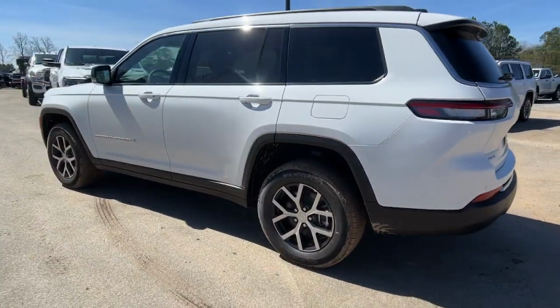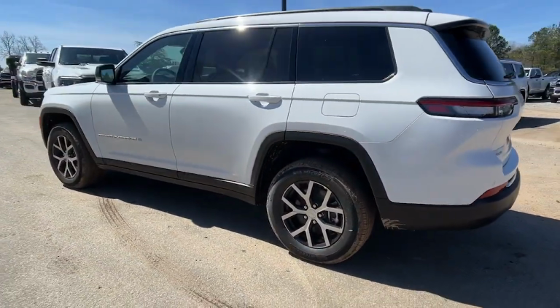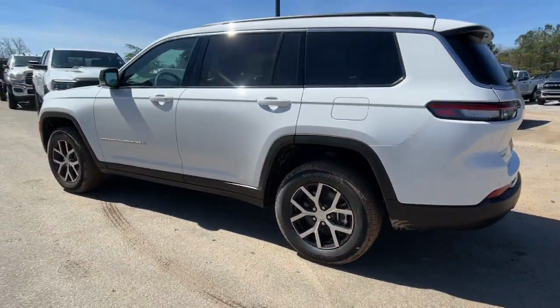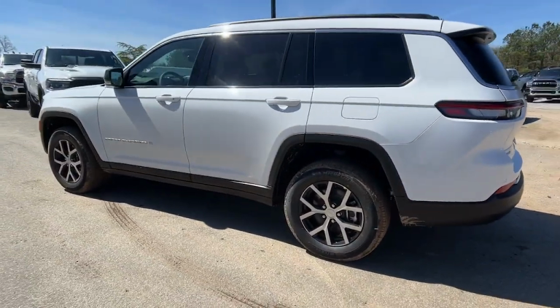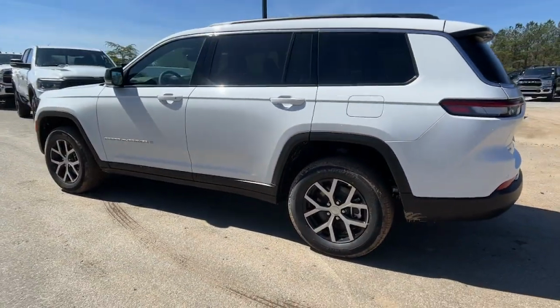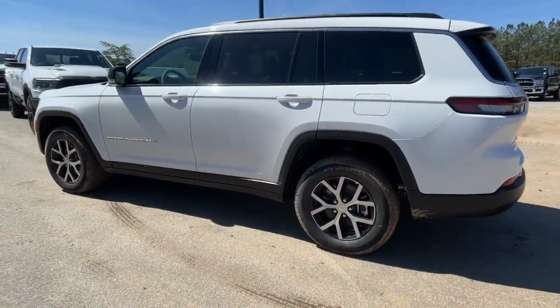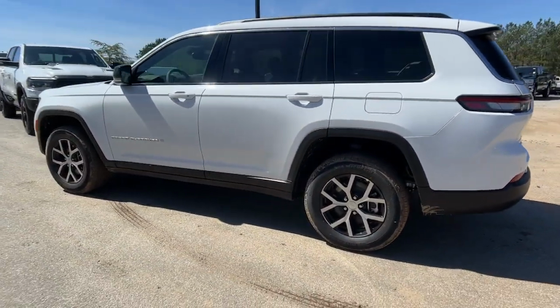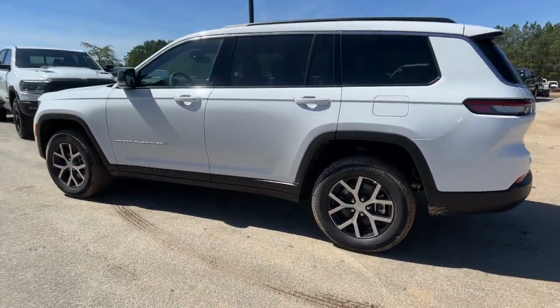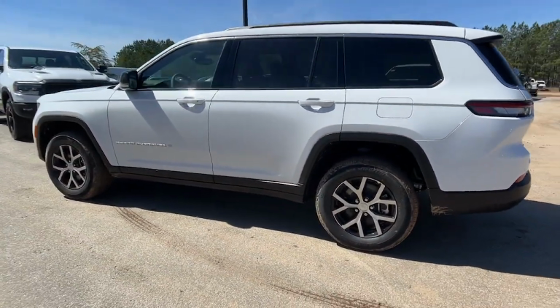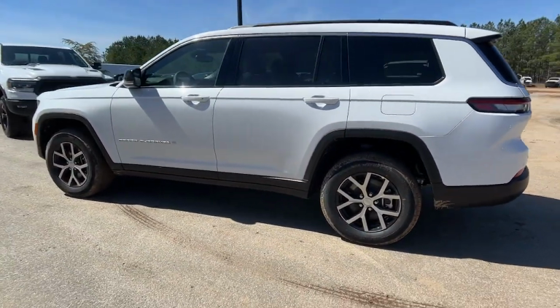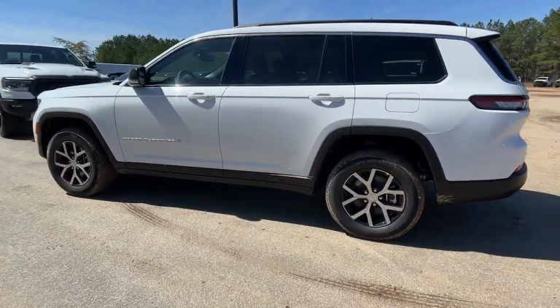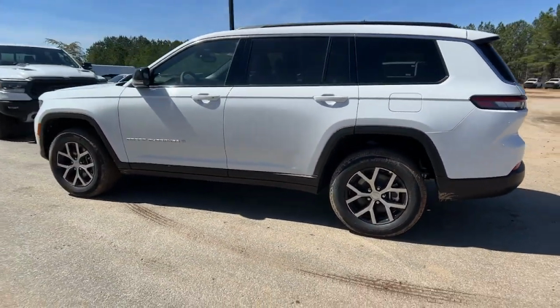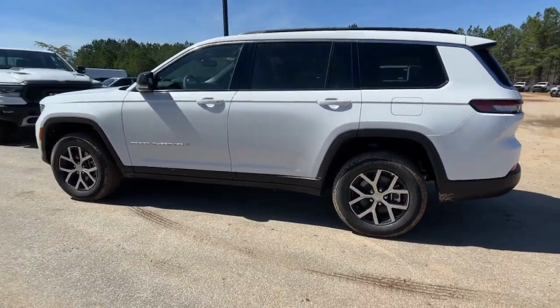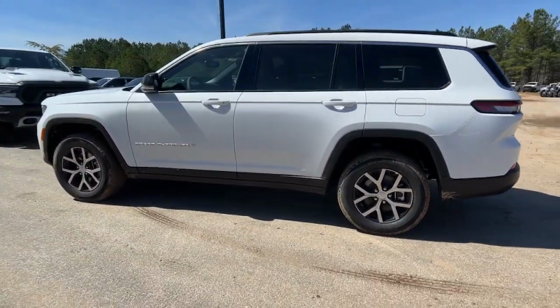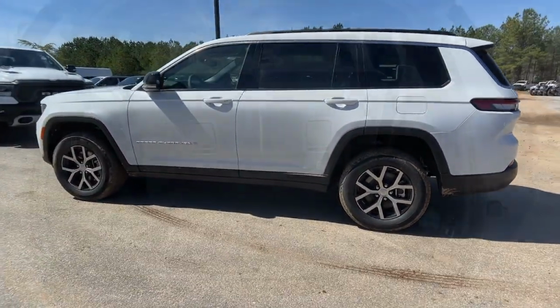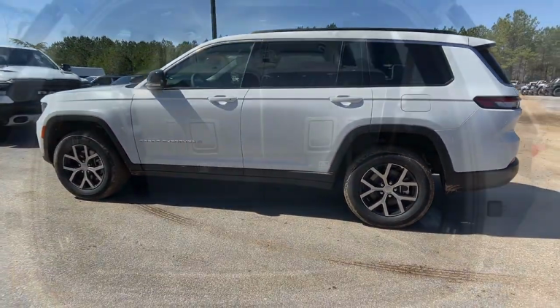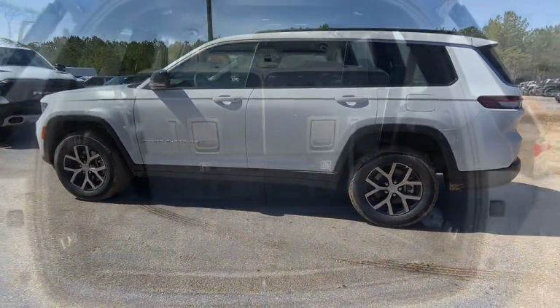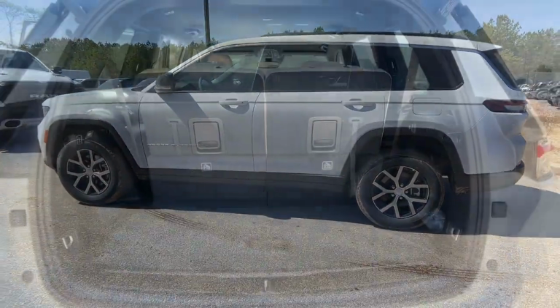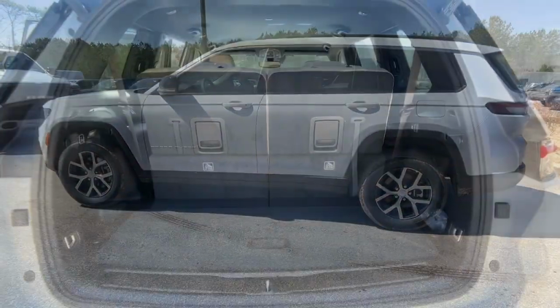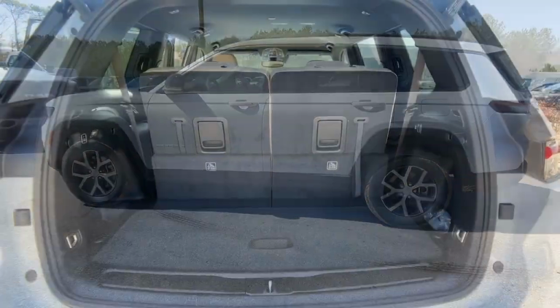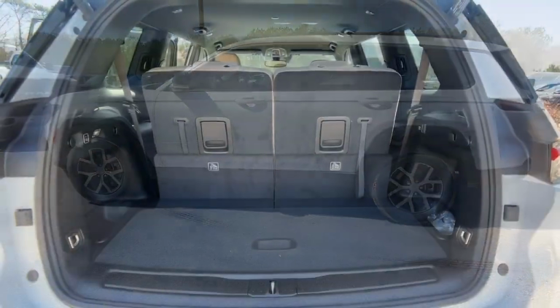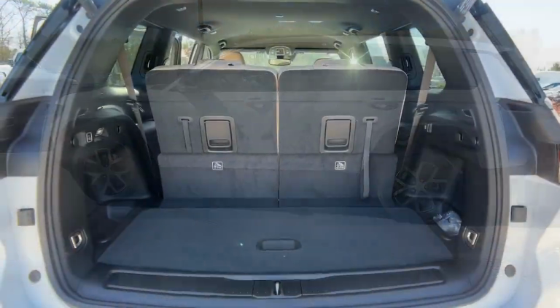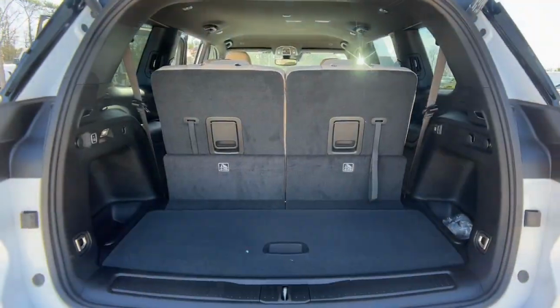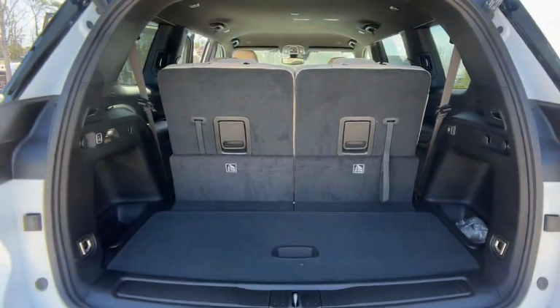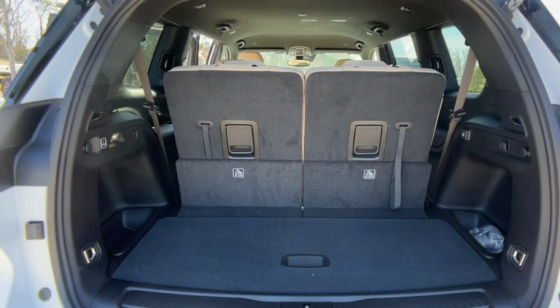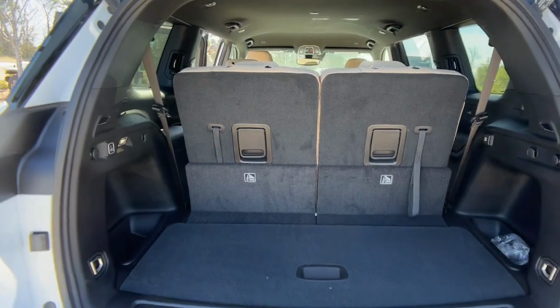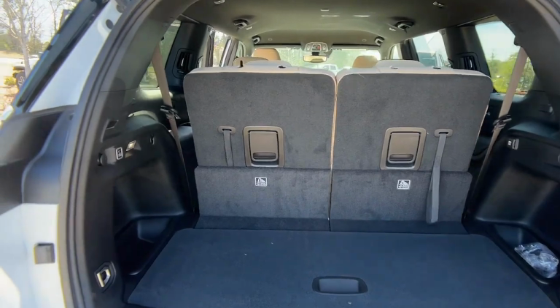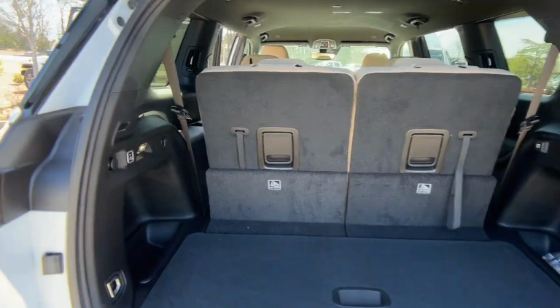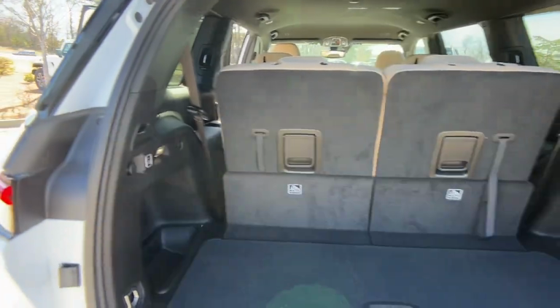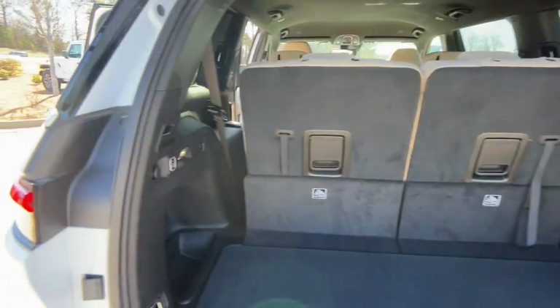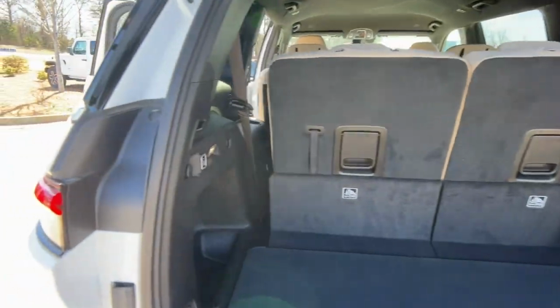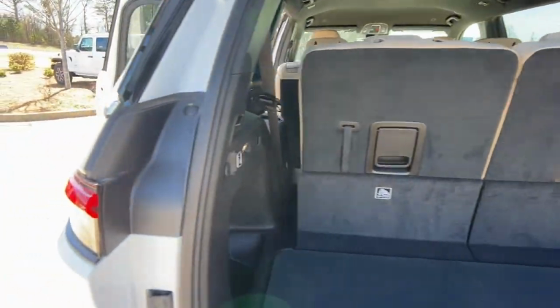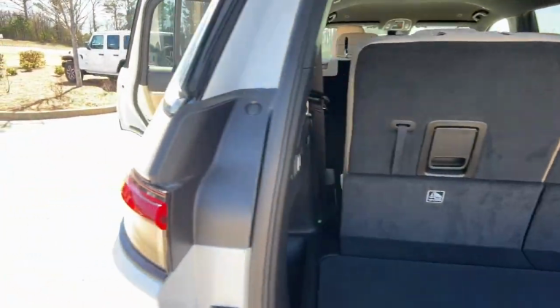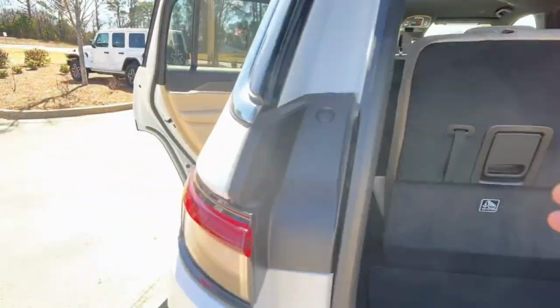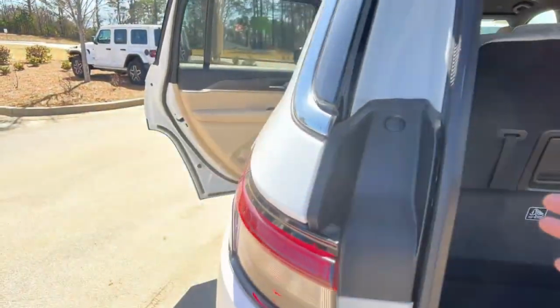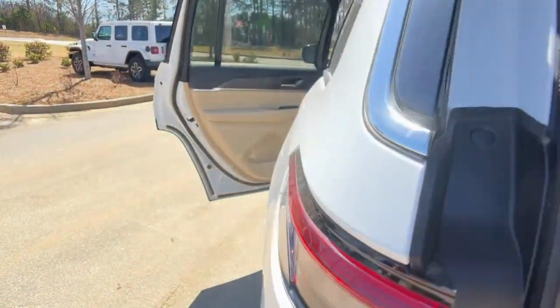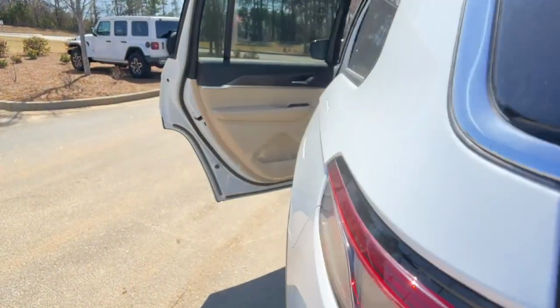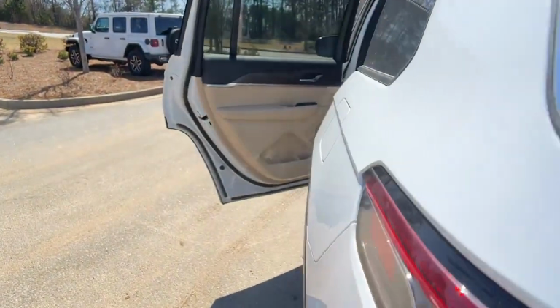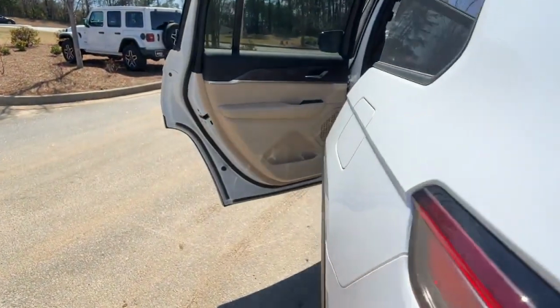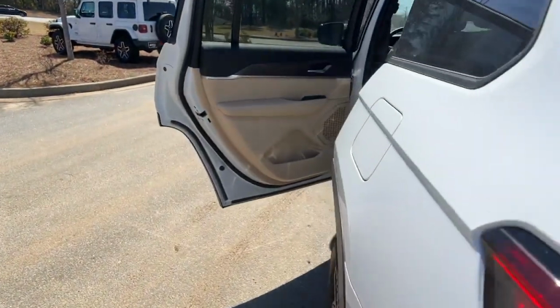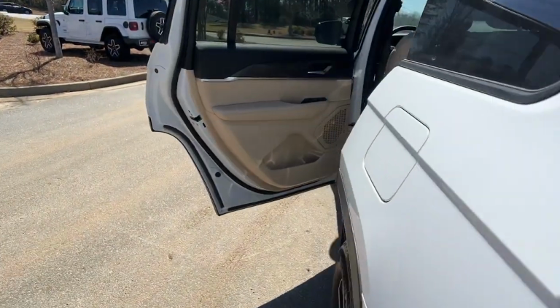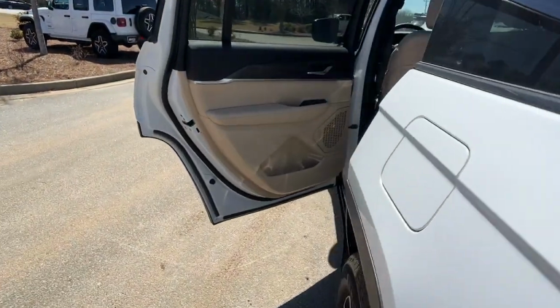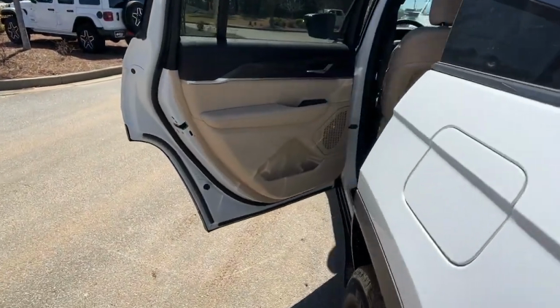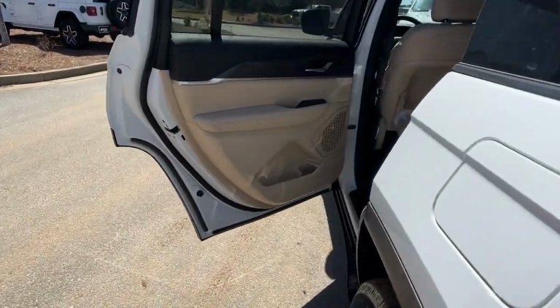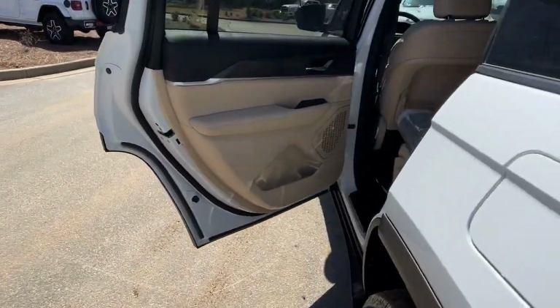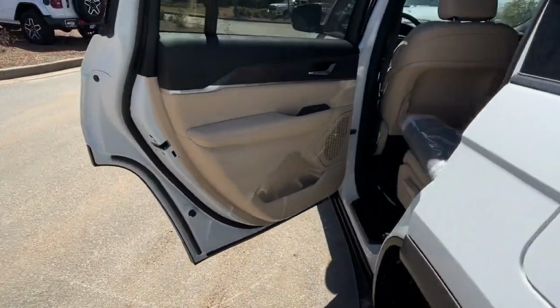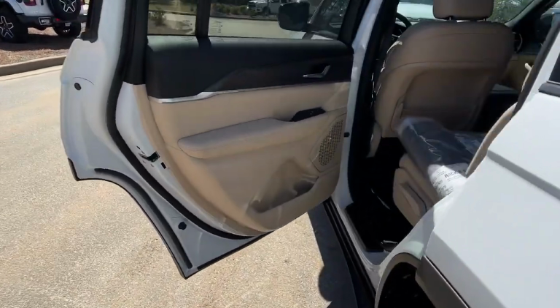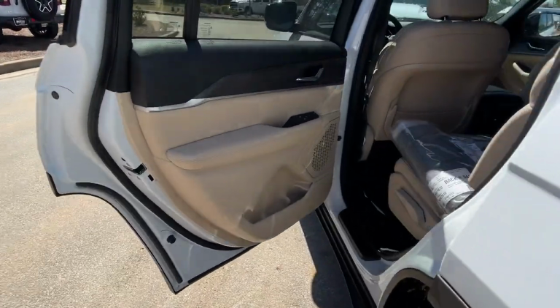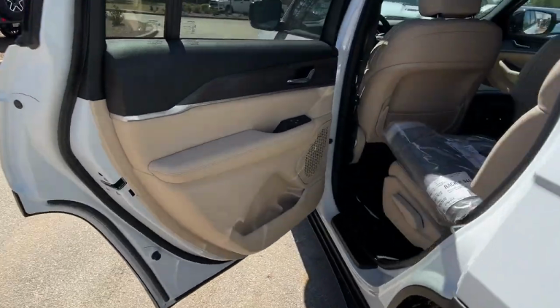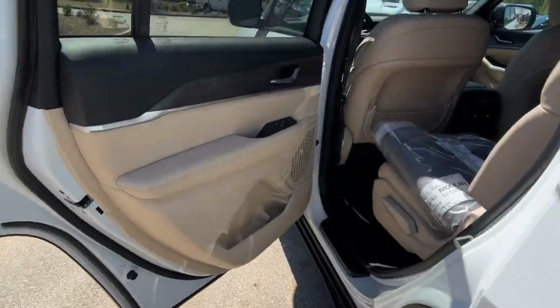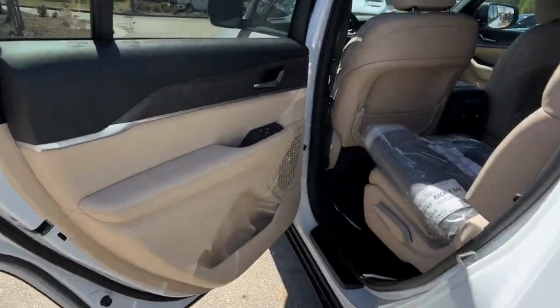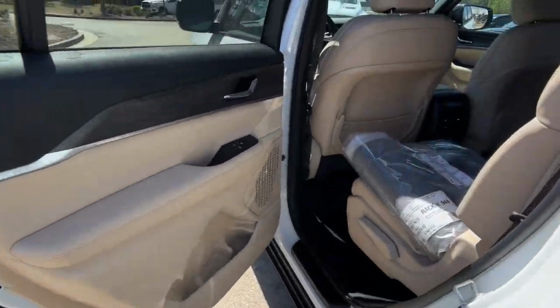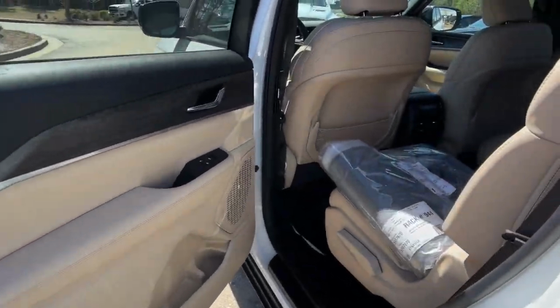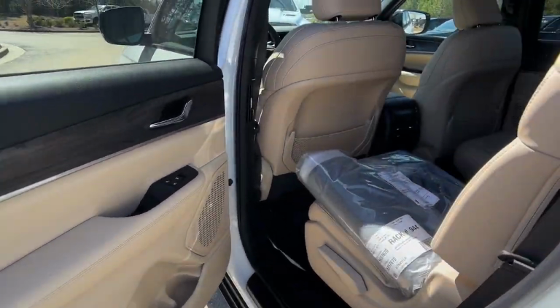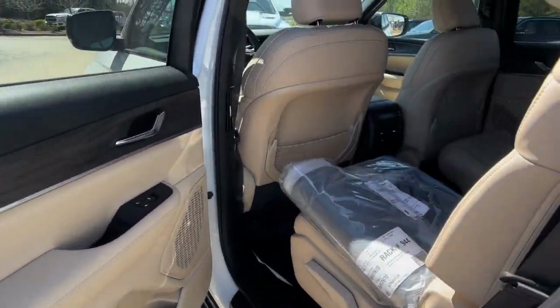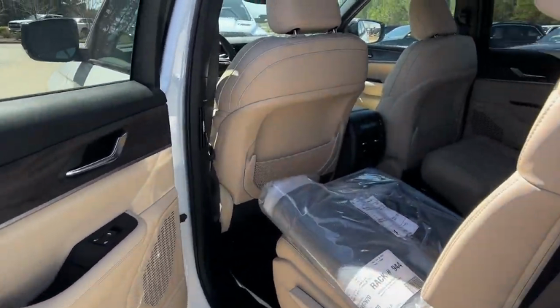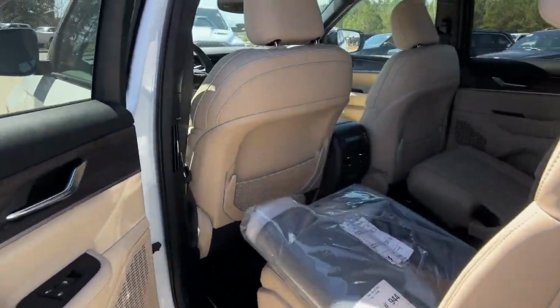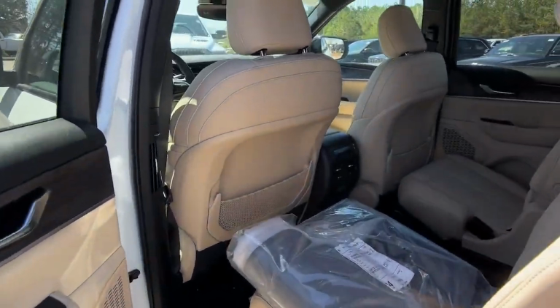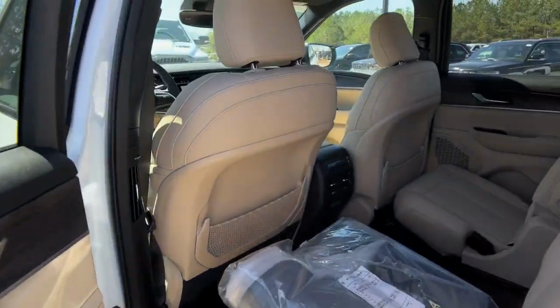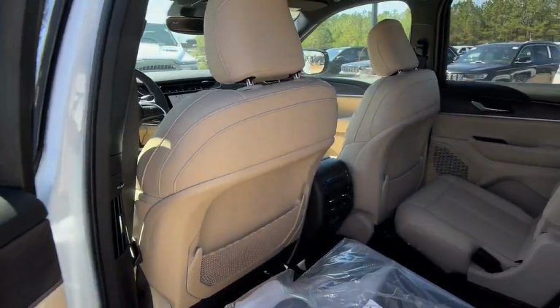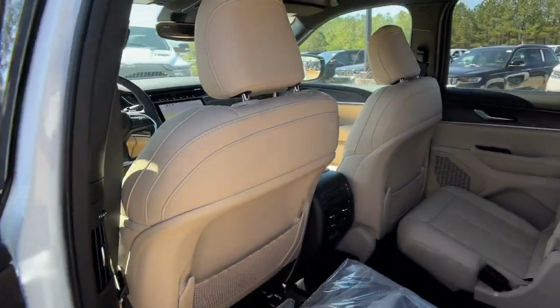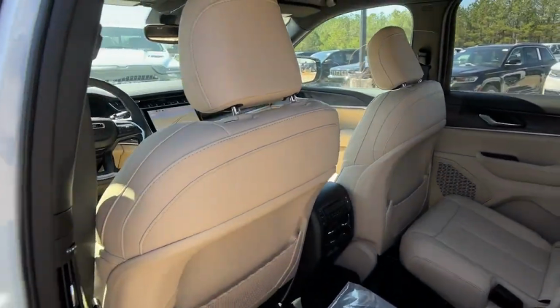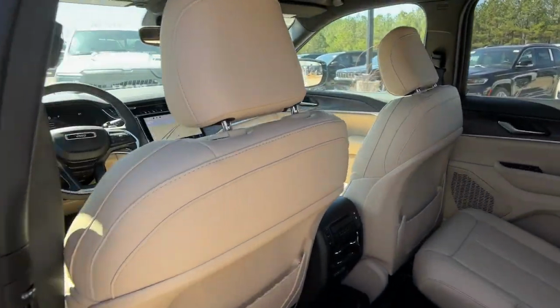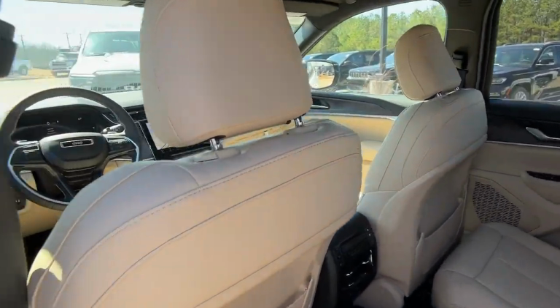Navigation system. Satellite radio. Premium sound system. Power passenger seat. V6 cylinder engine.